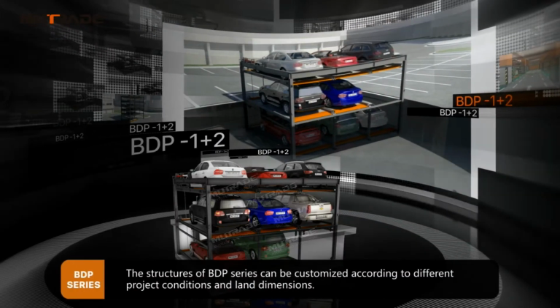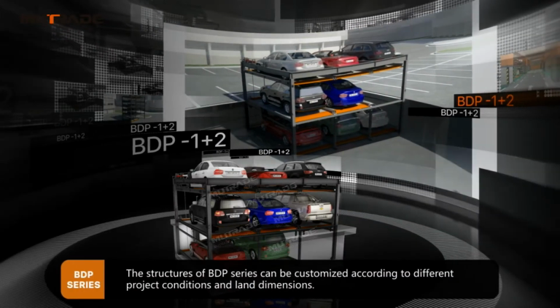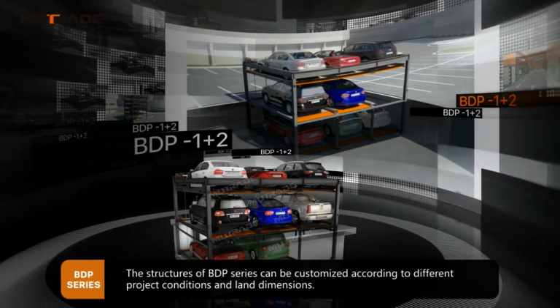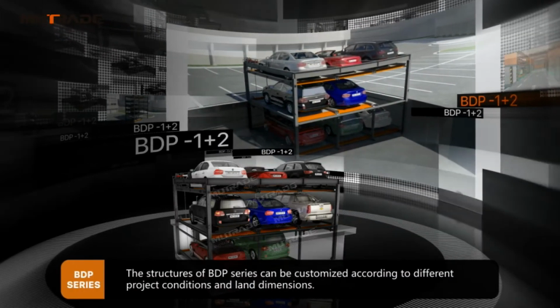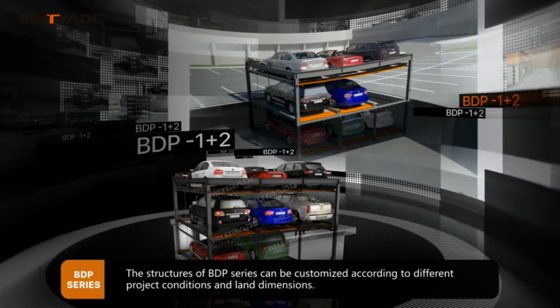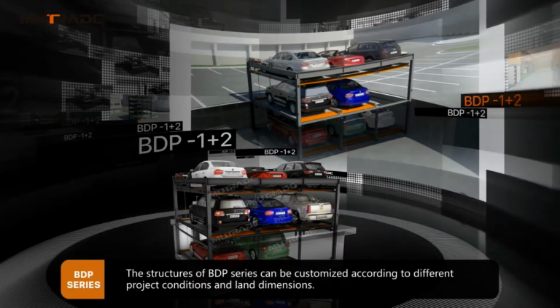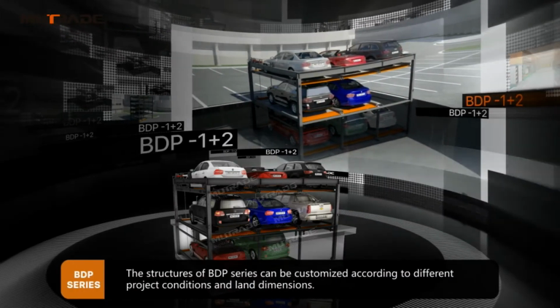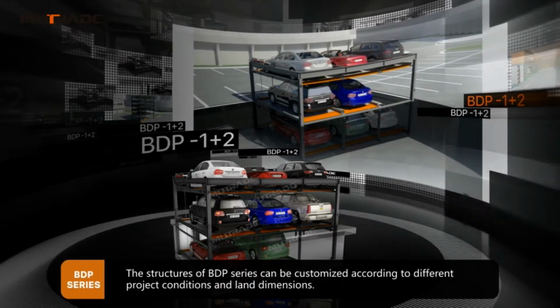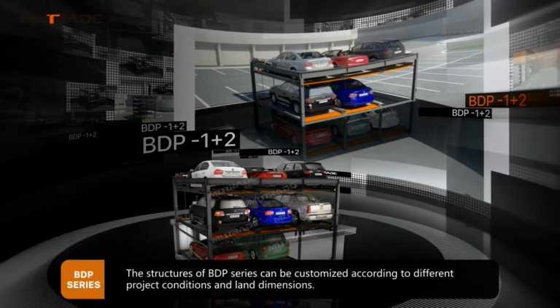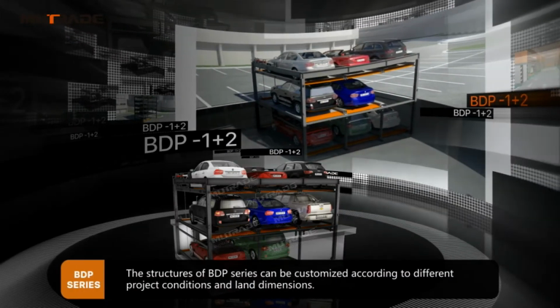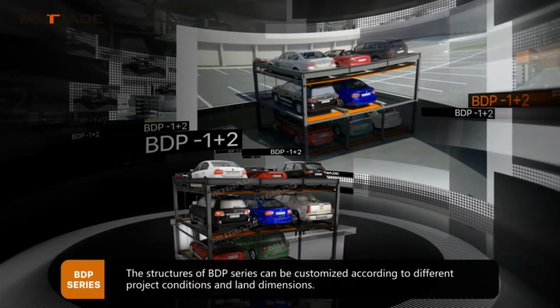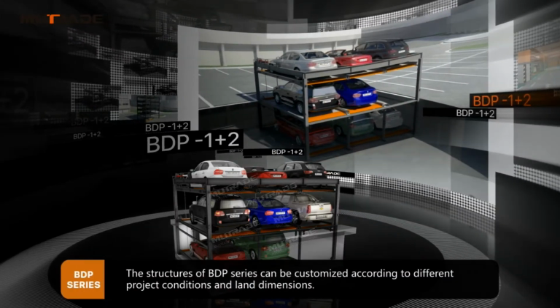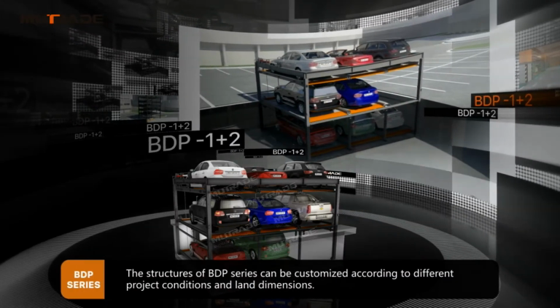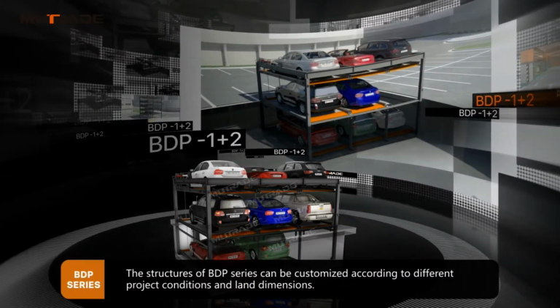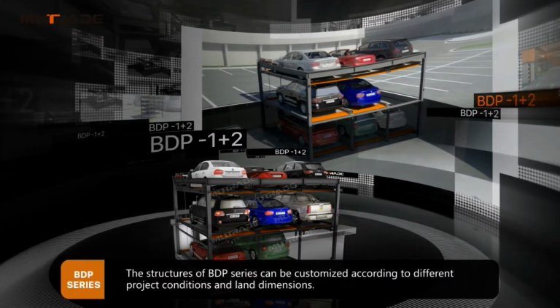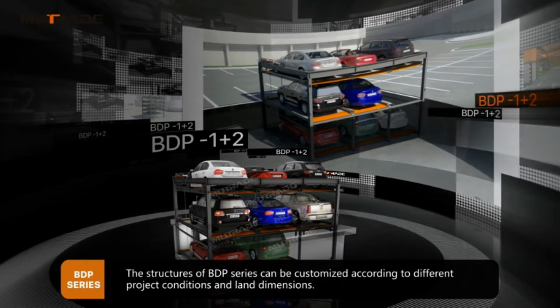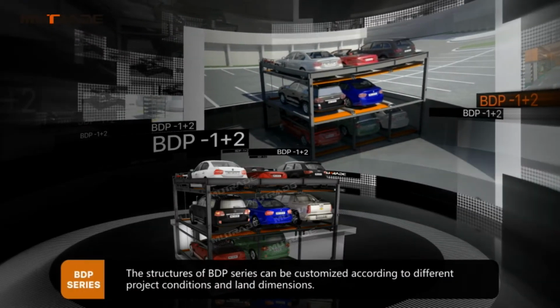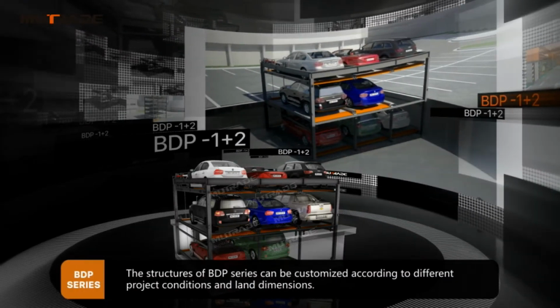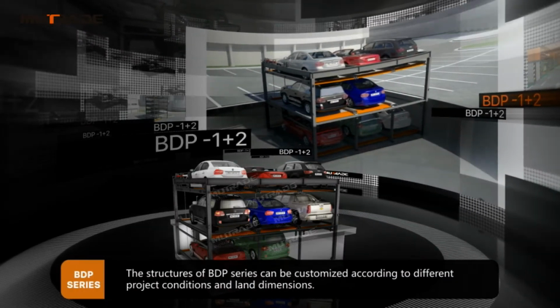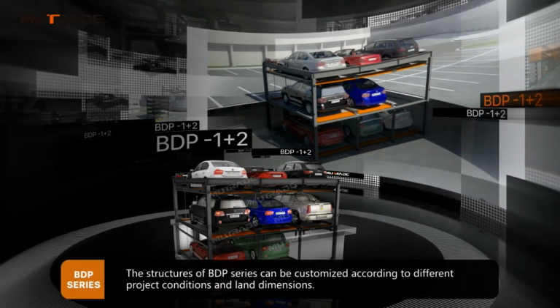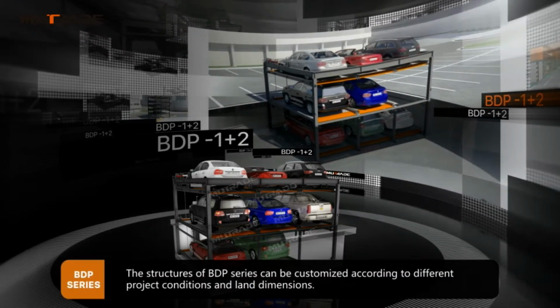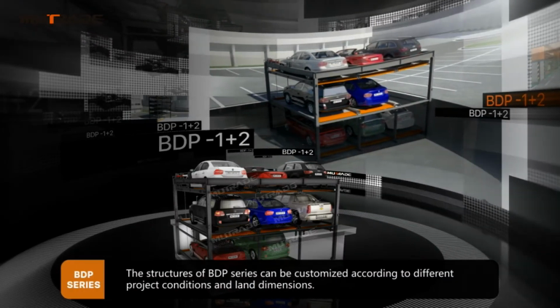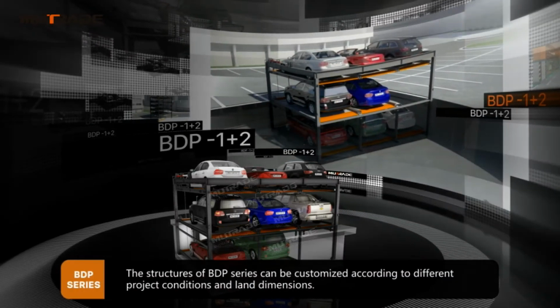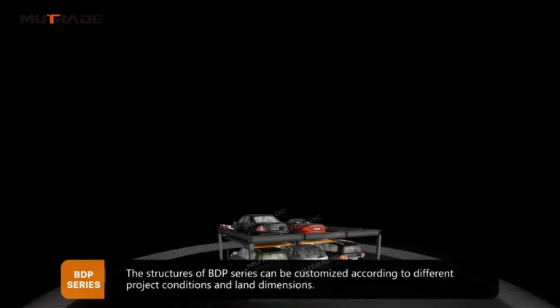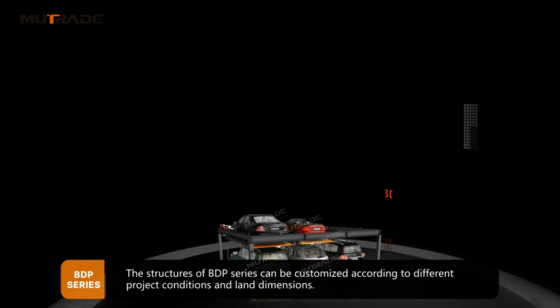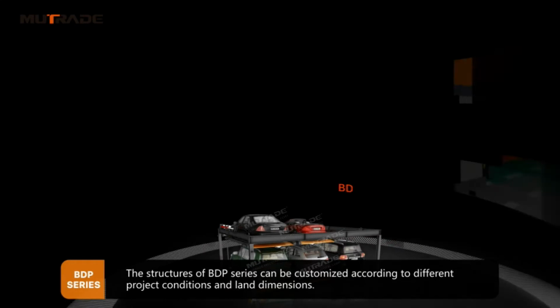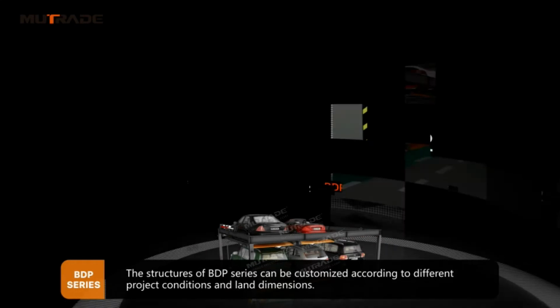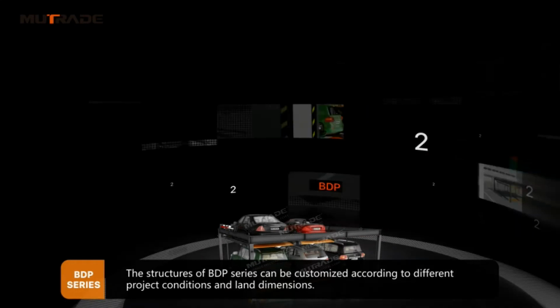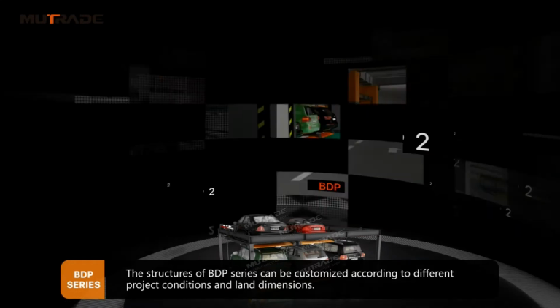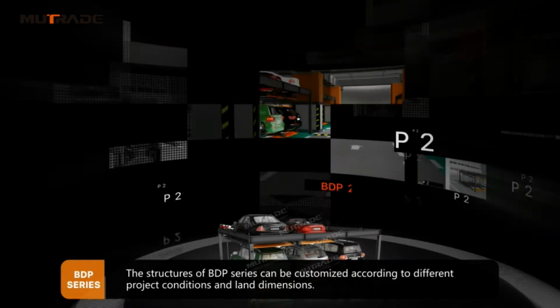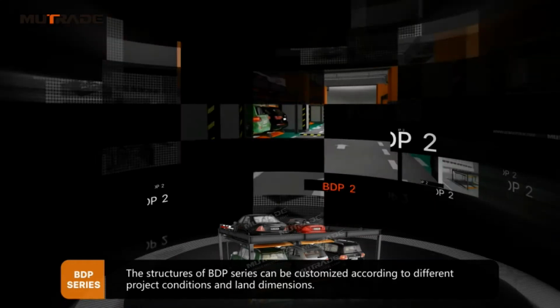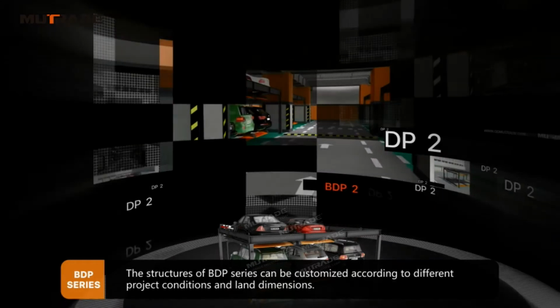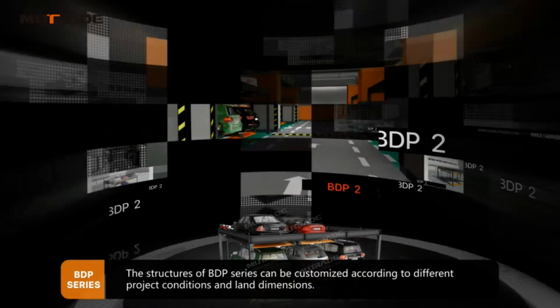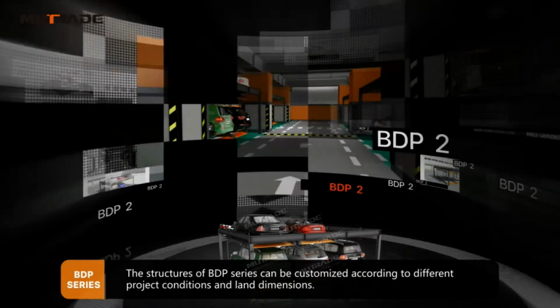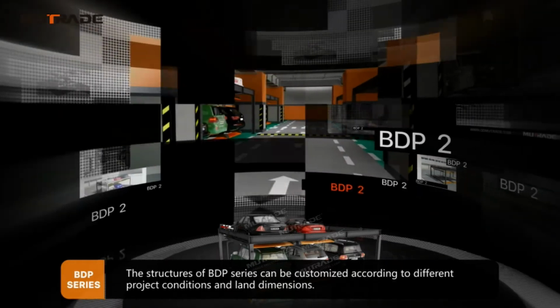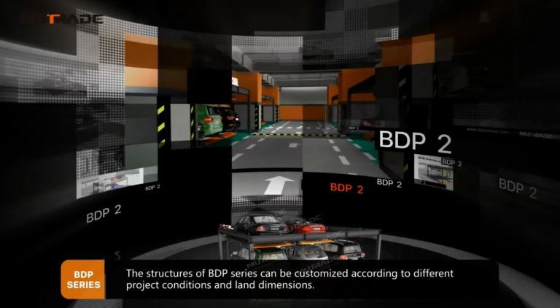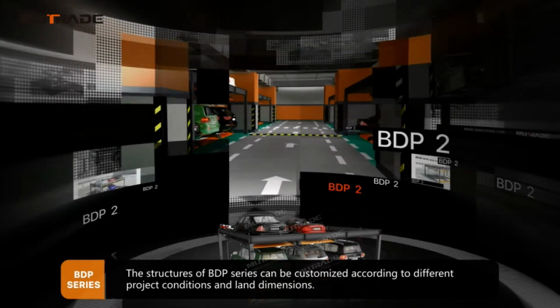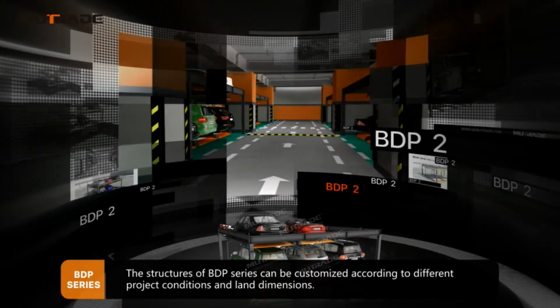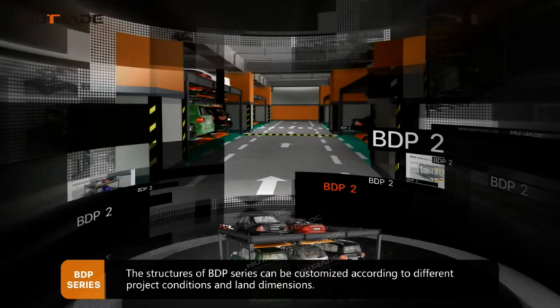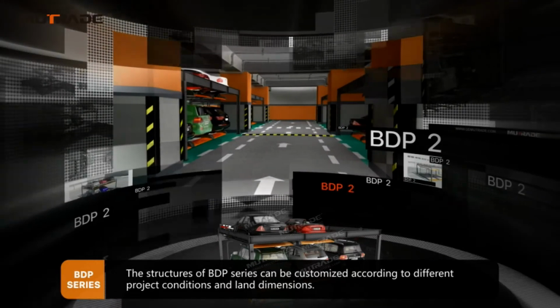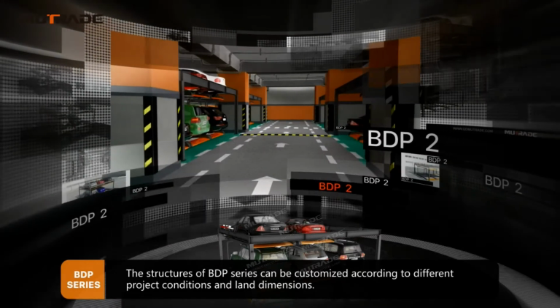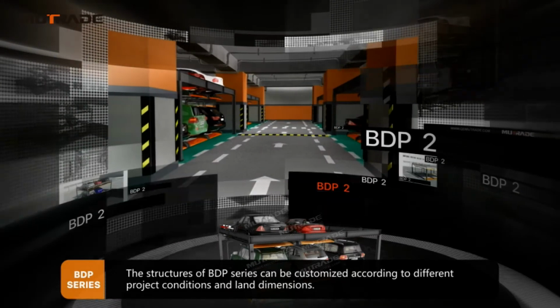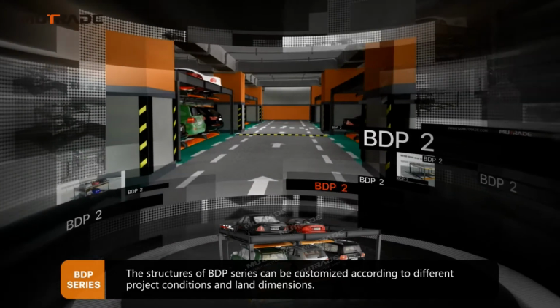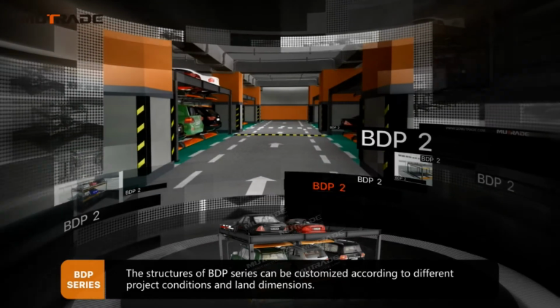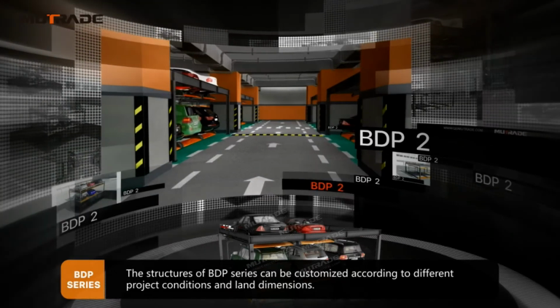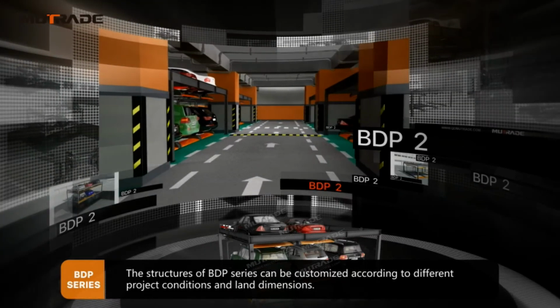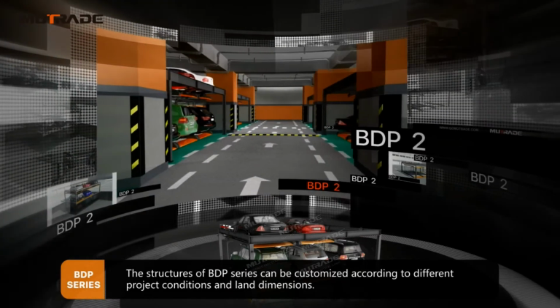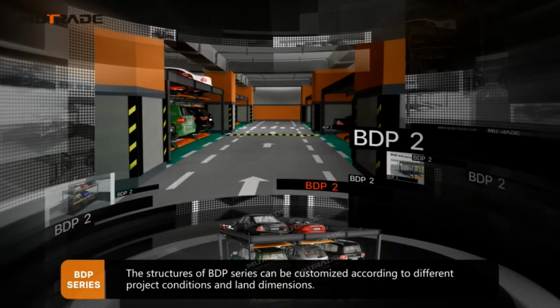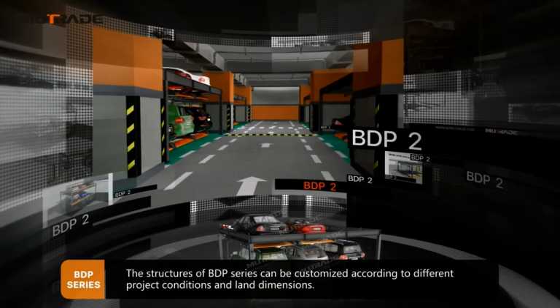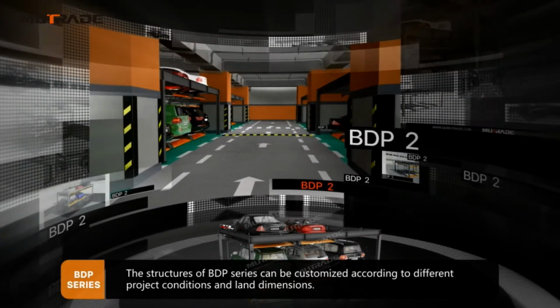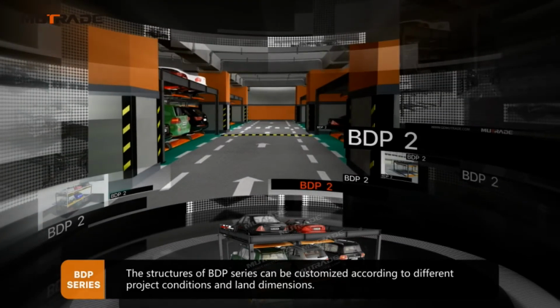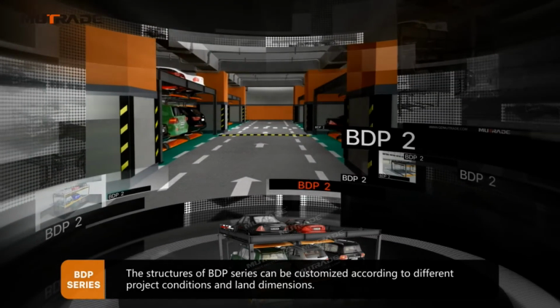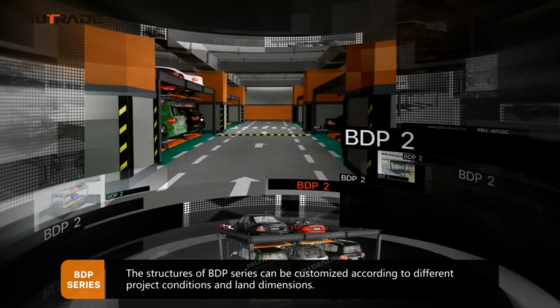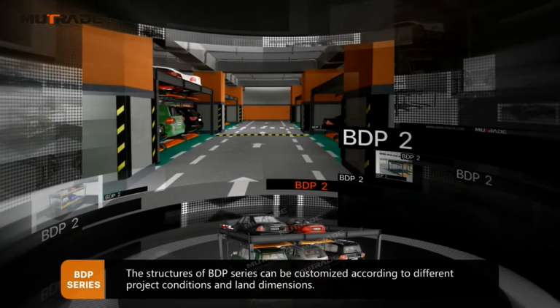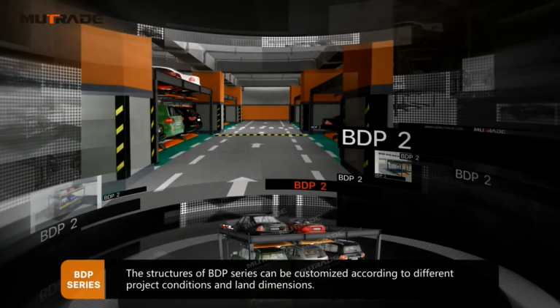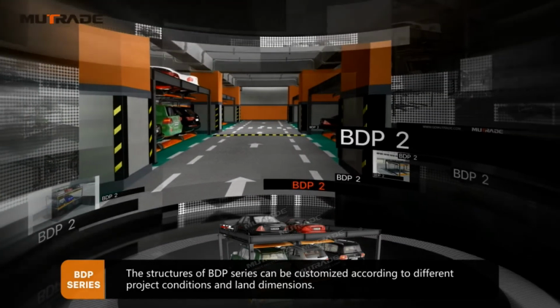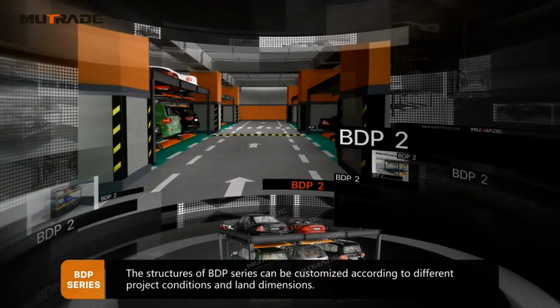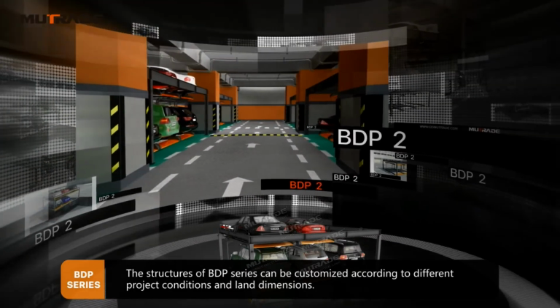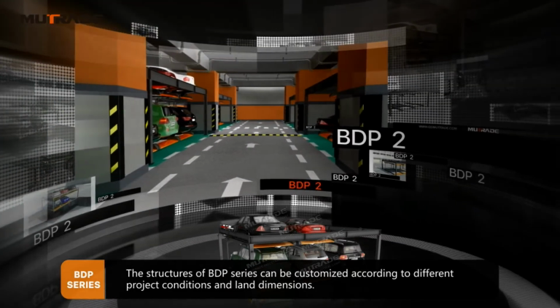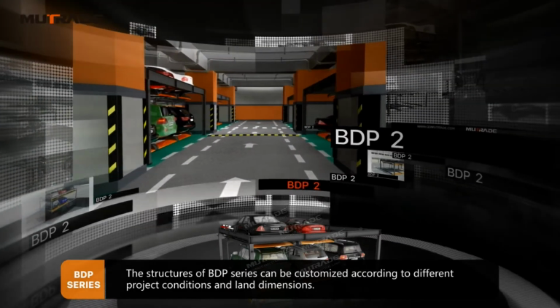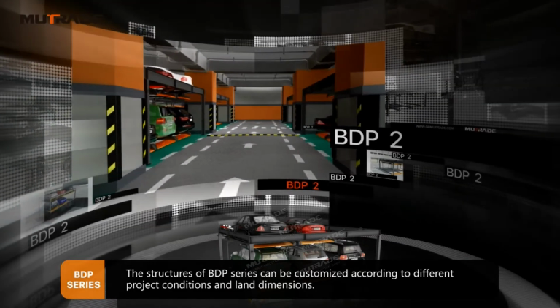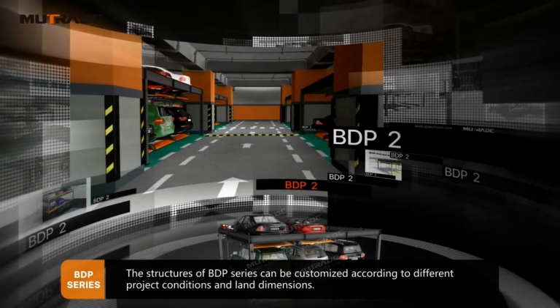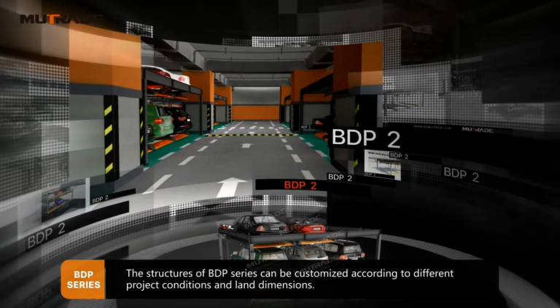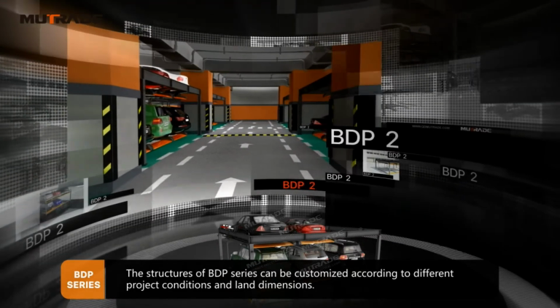The structures of BDP Series can be customized according to different project conditions and land dimensions.